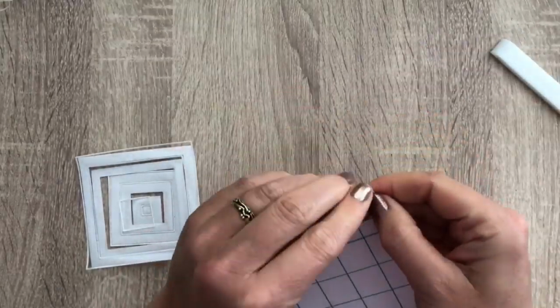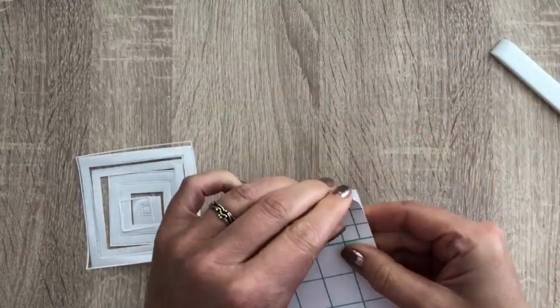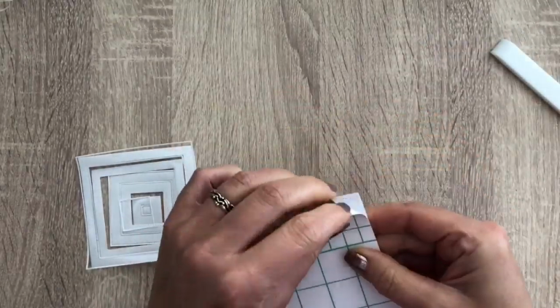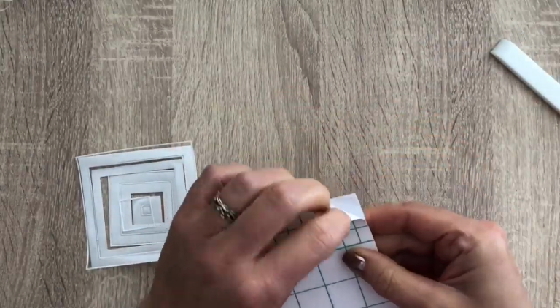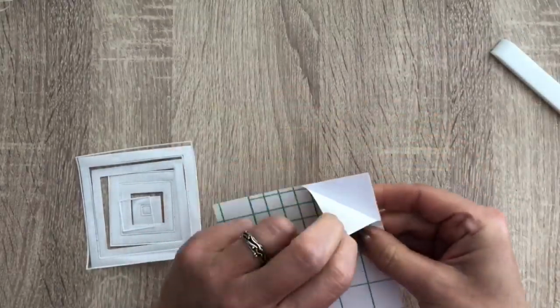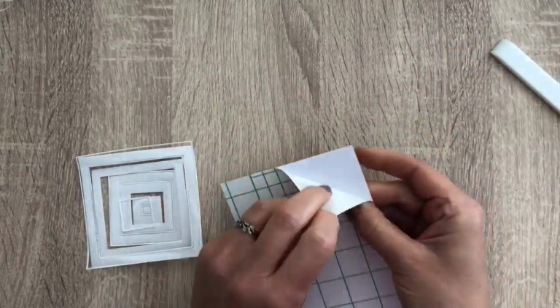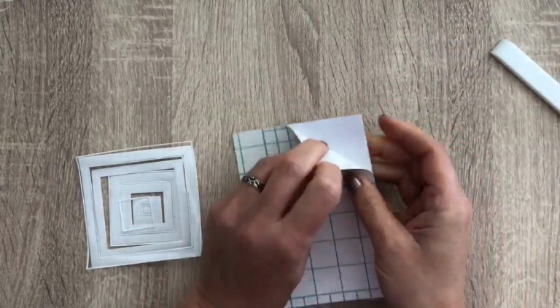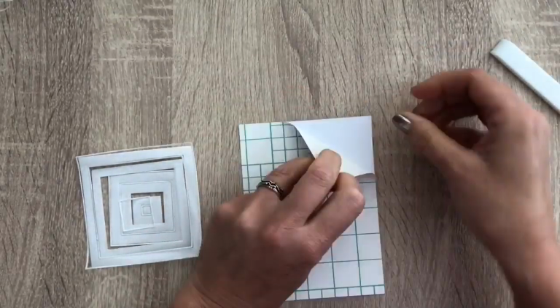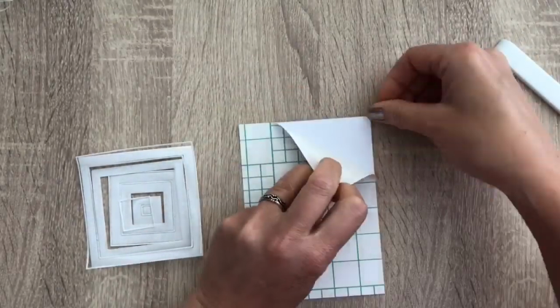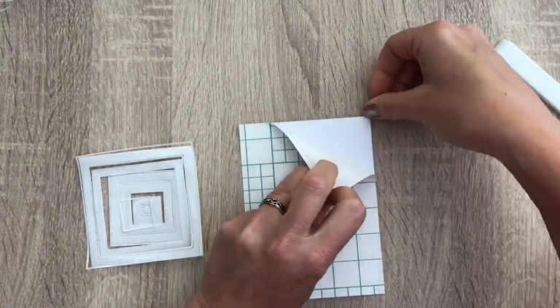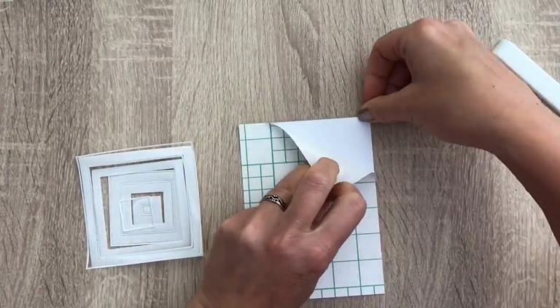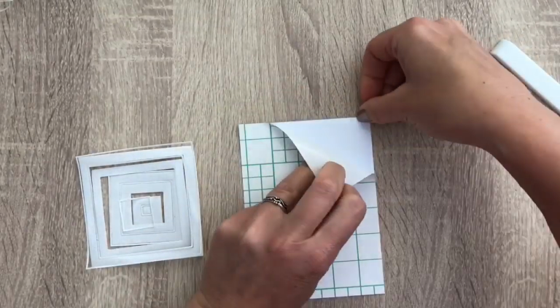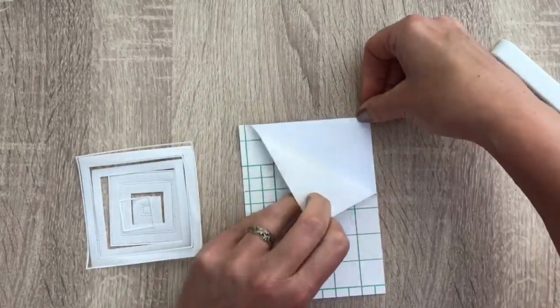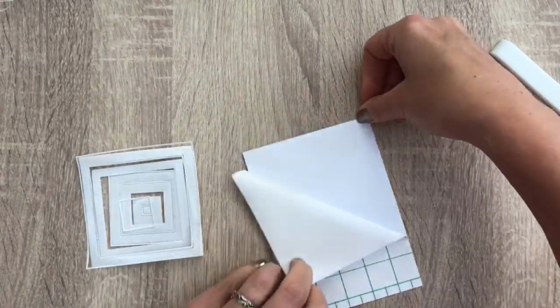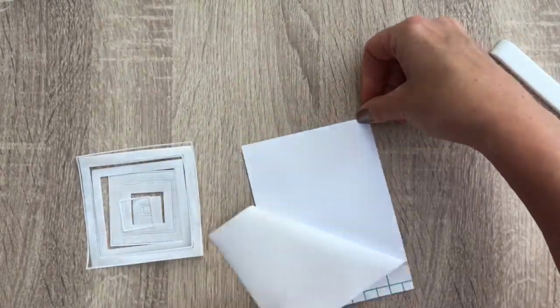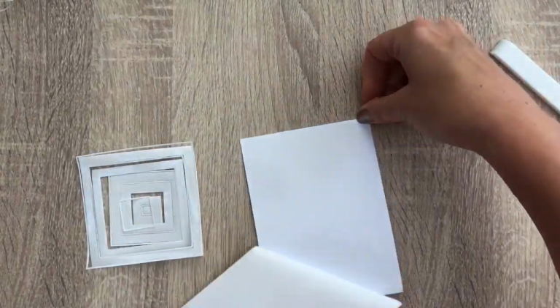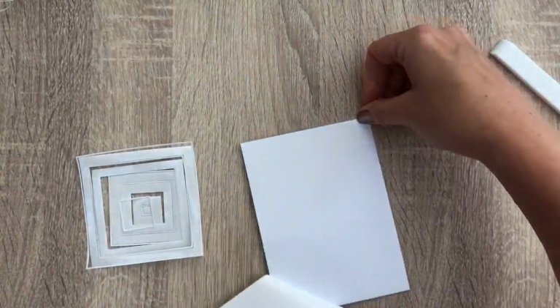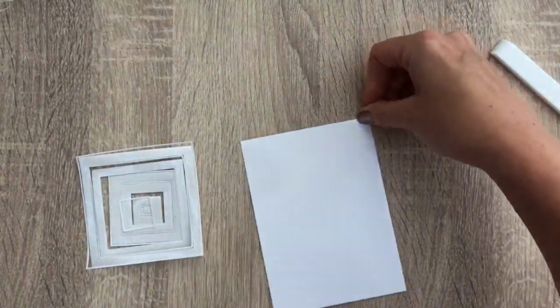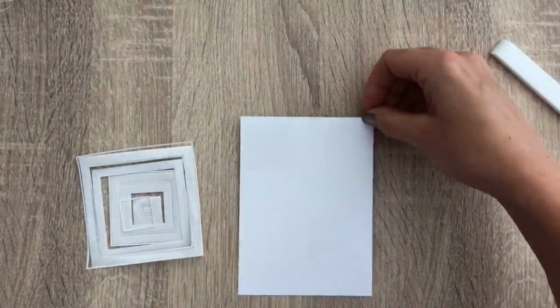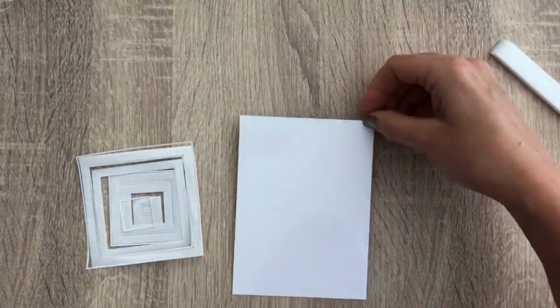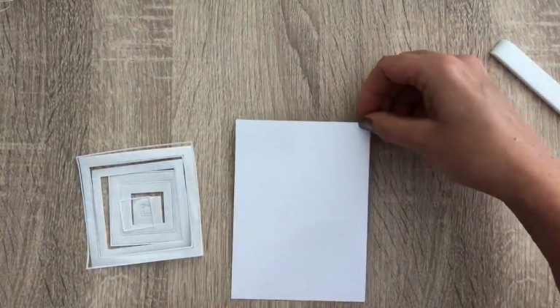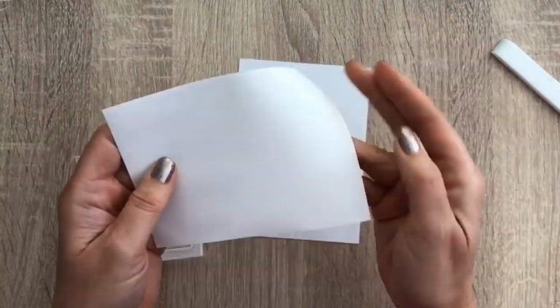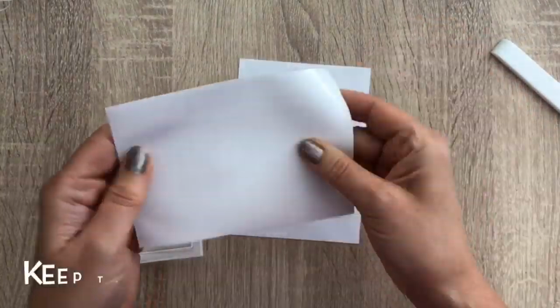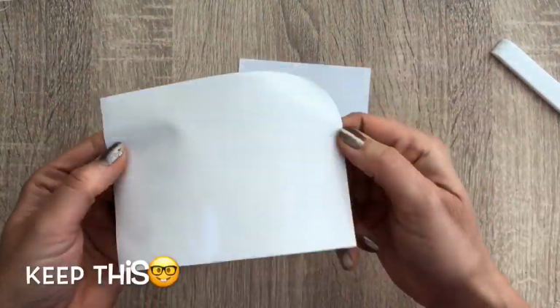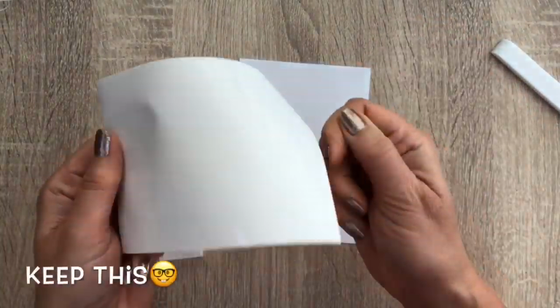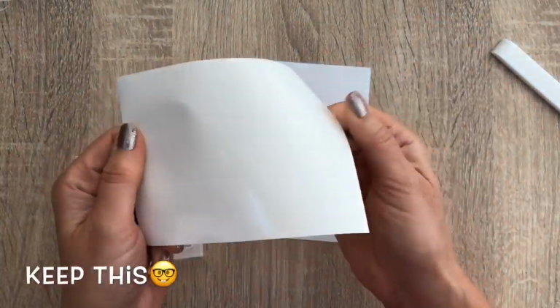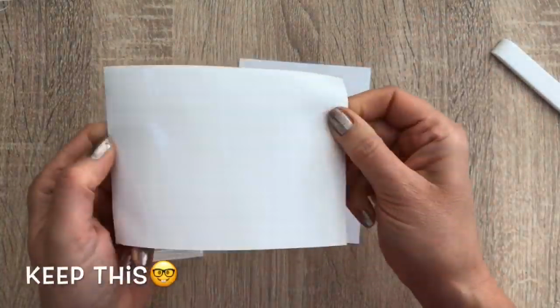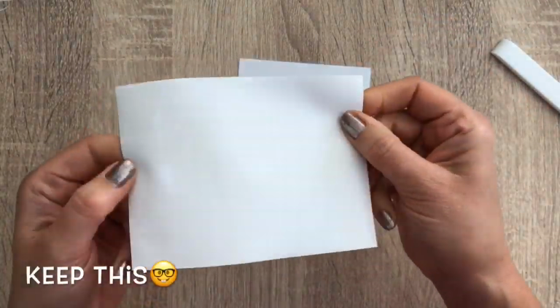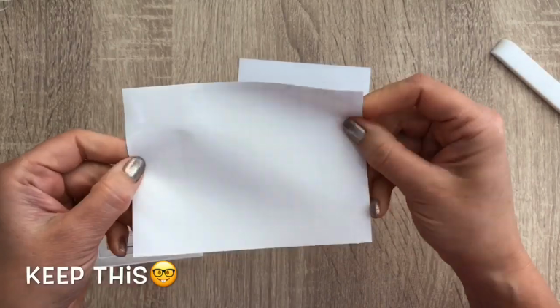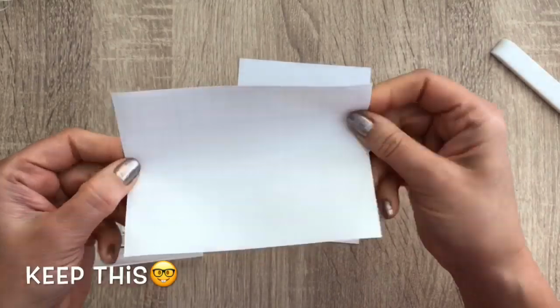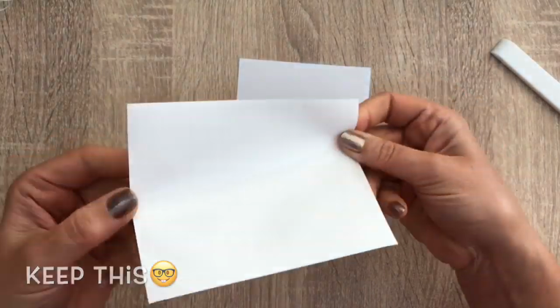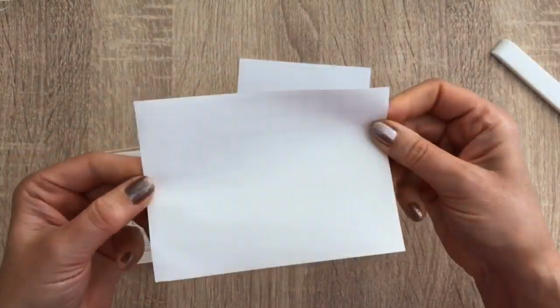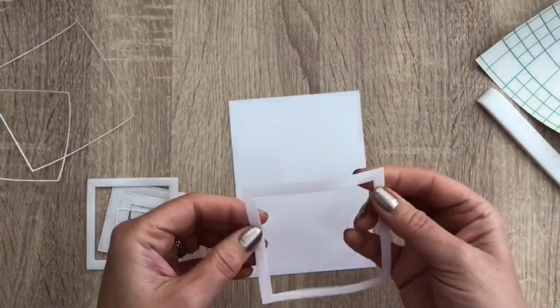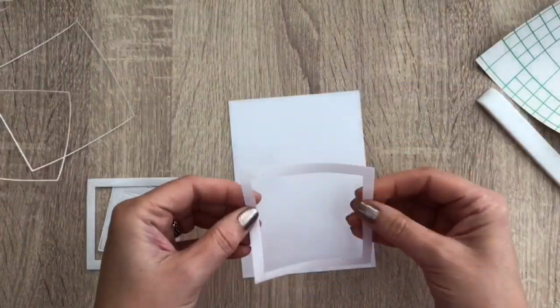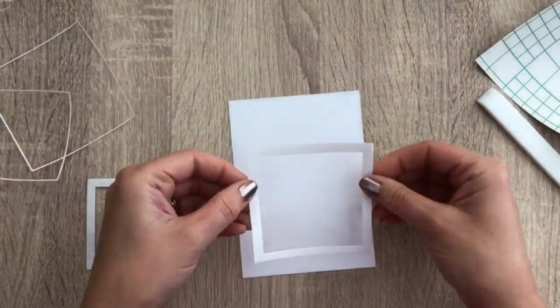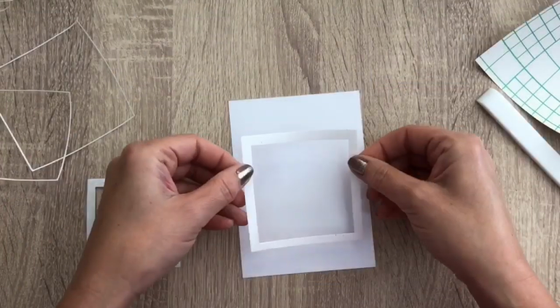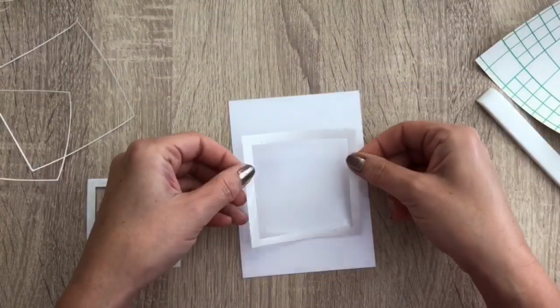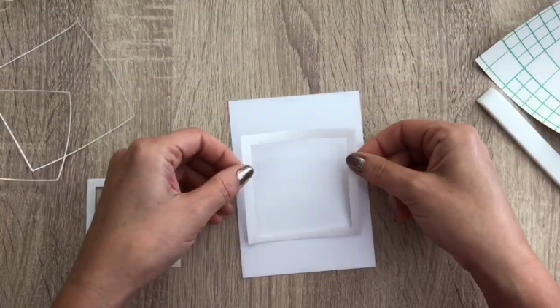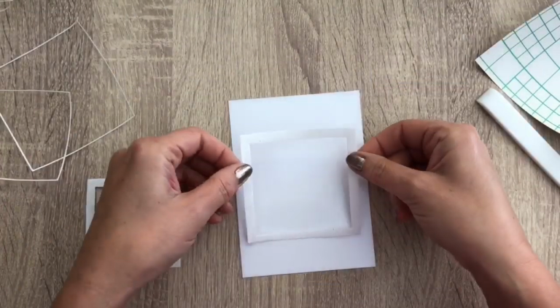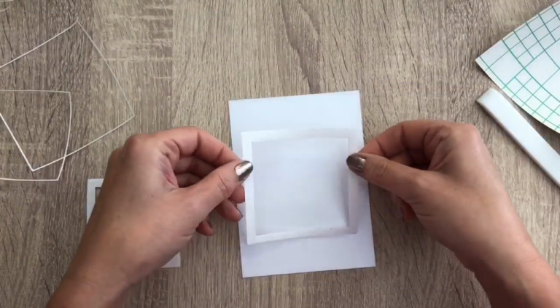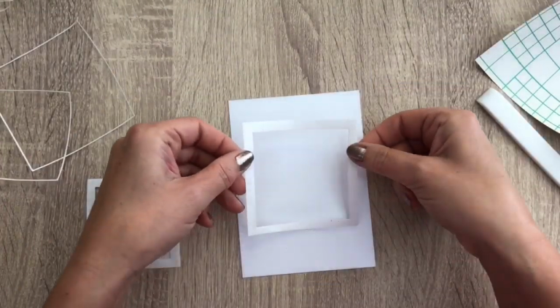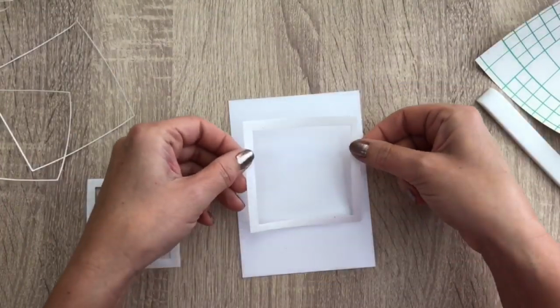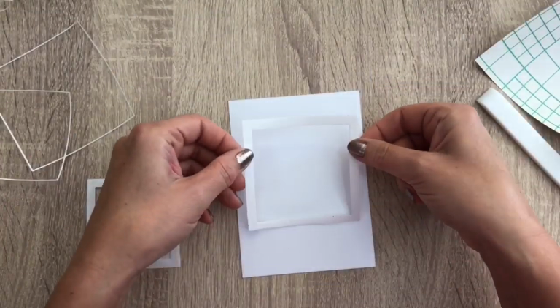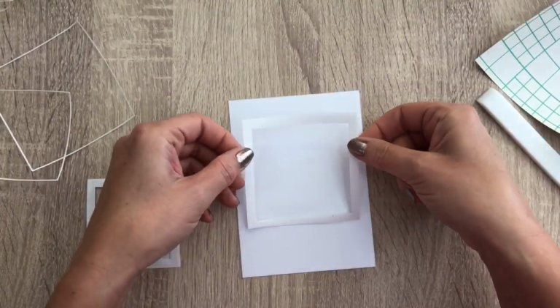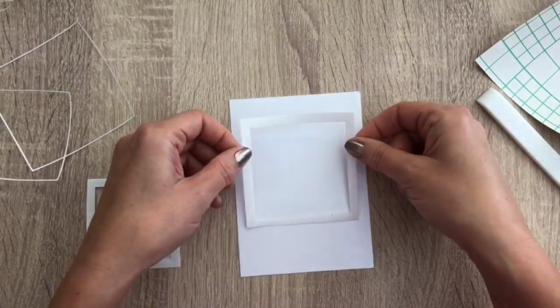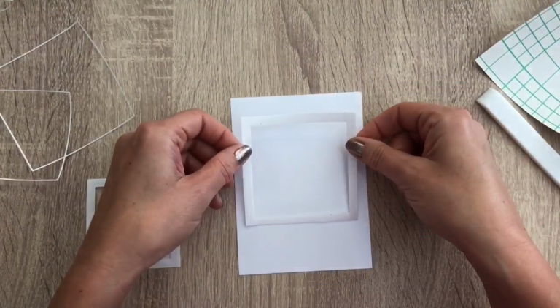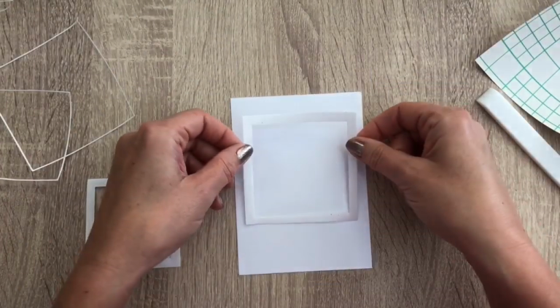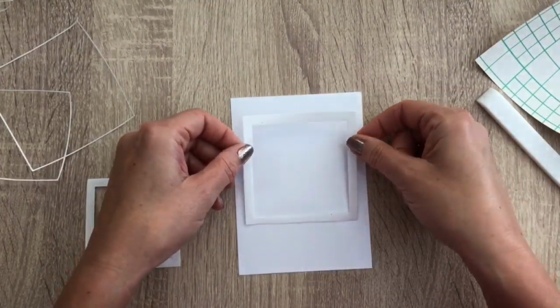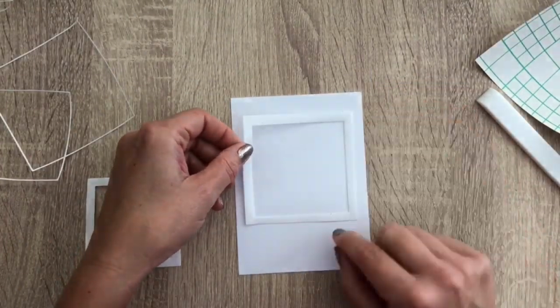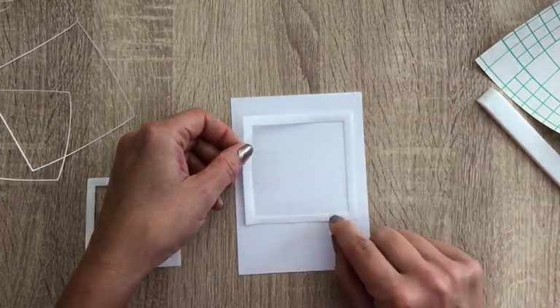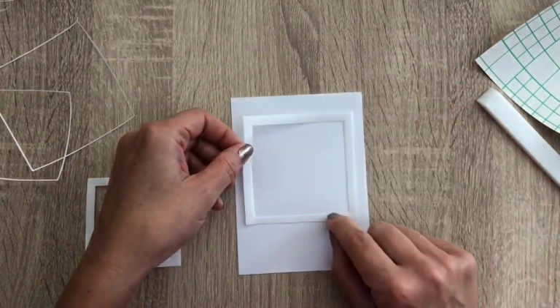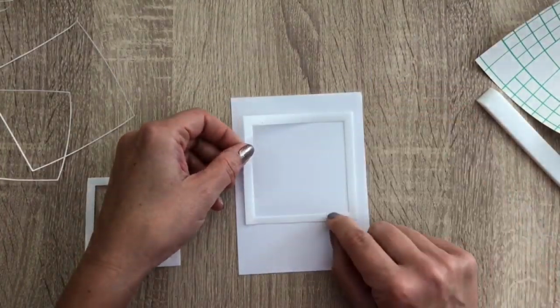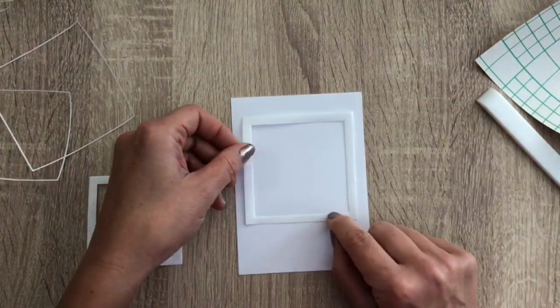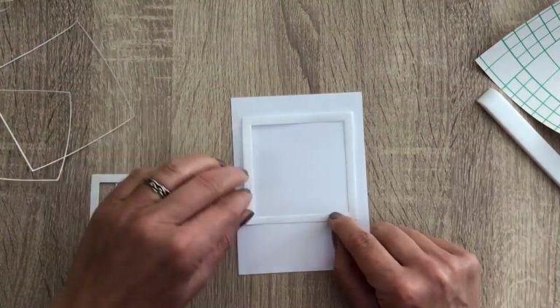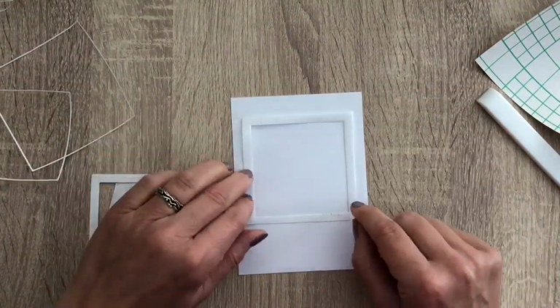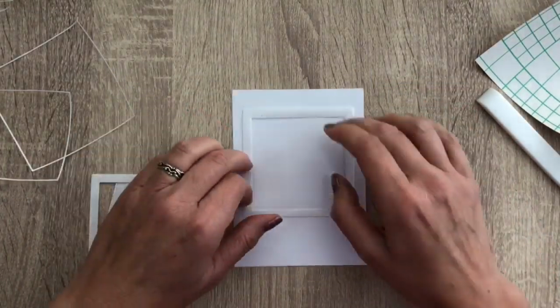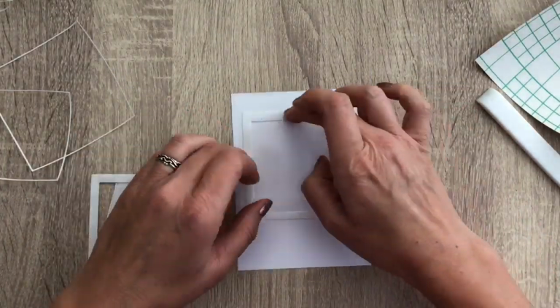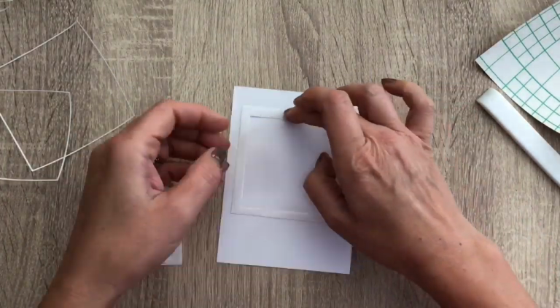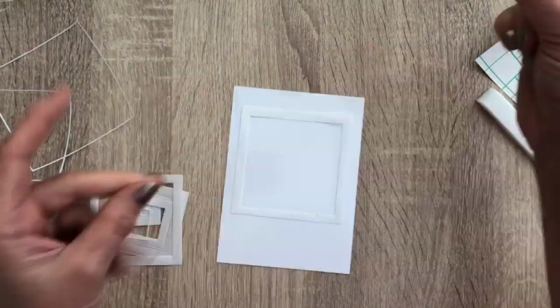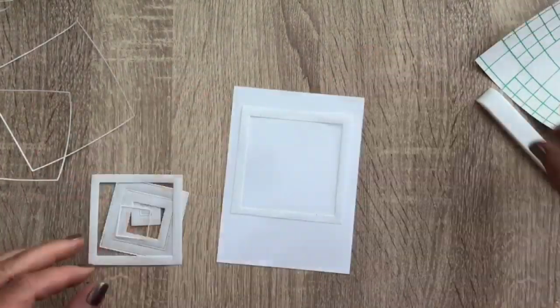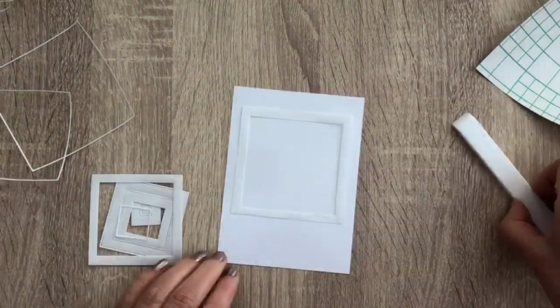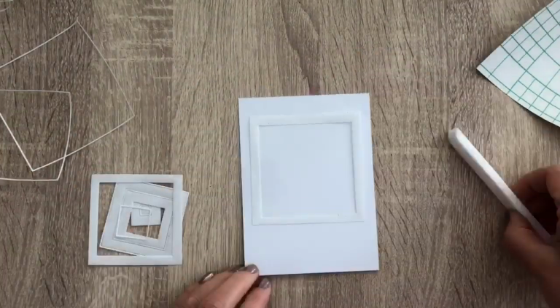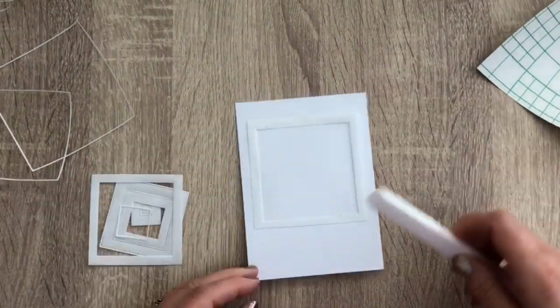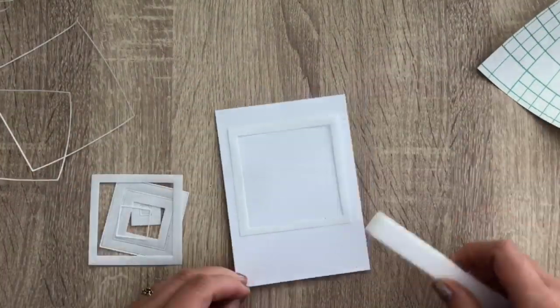I have a piece of double-sided adhesive on Ultra Smooth Guard and I burnish it with the Precision Glide. I take off the backing and I keep that. And now I'm going to add the open squares — just add them, you don't have to press them down.